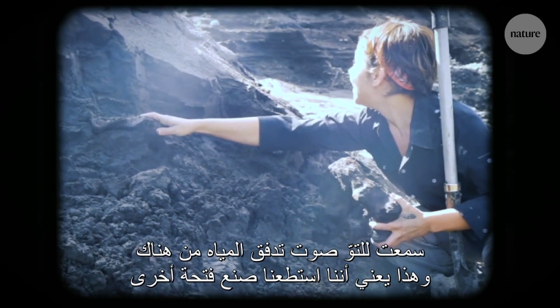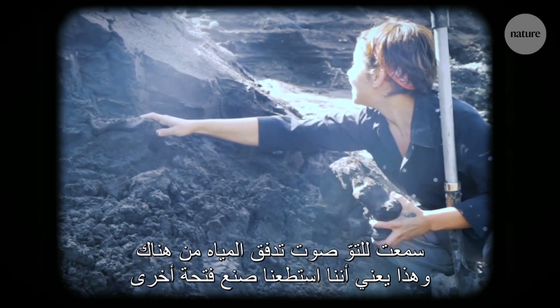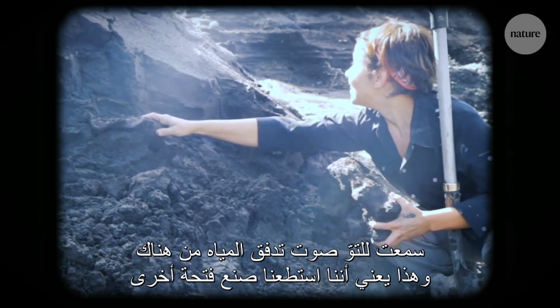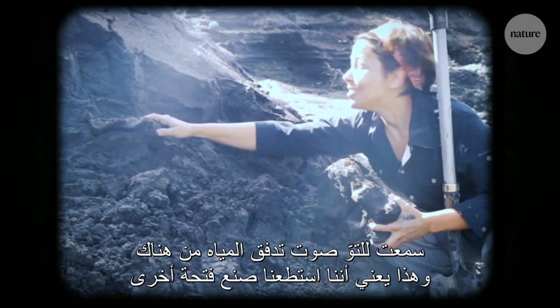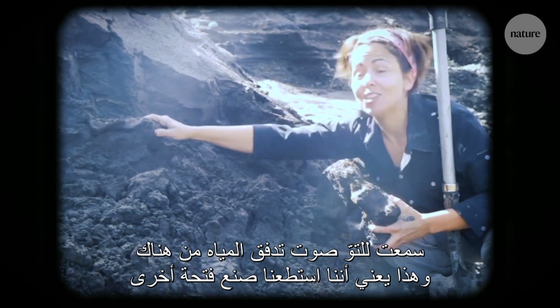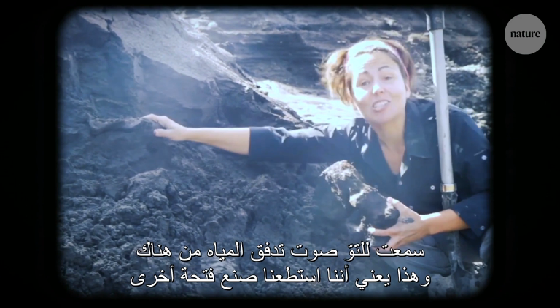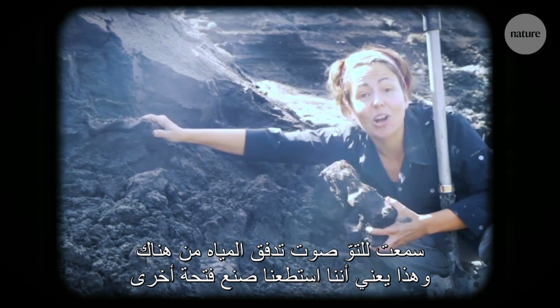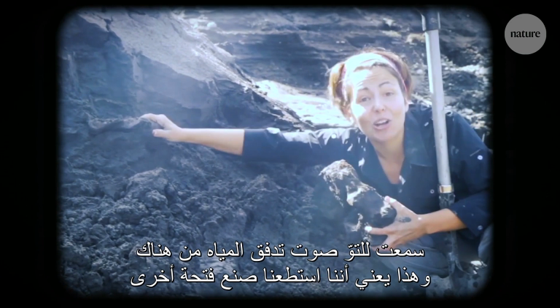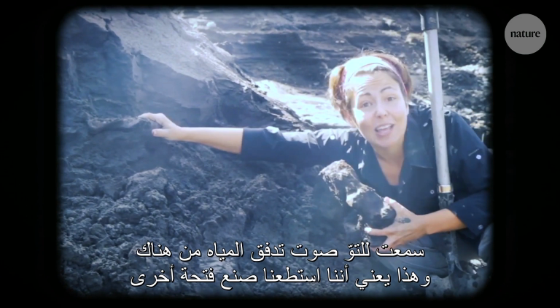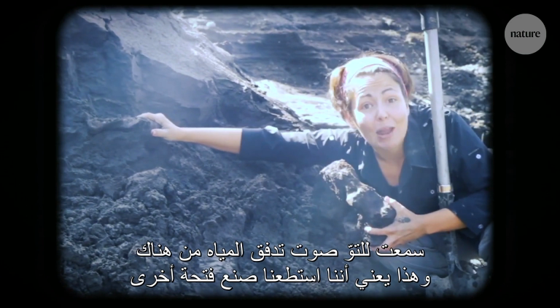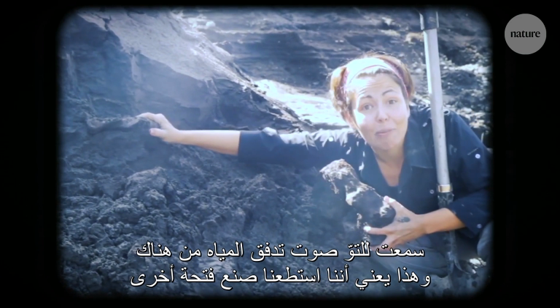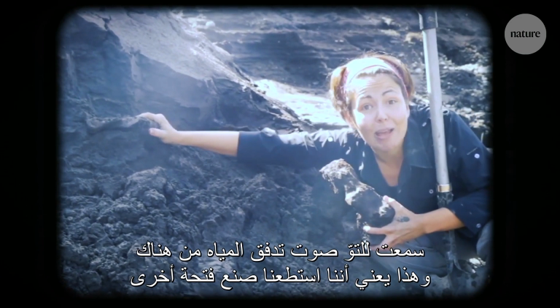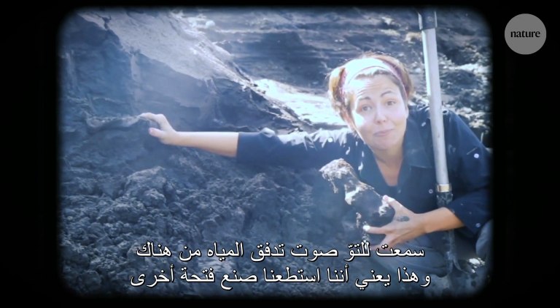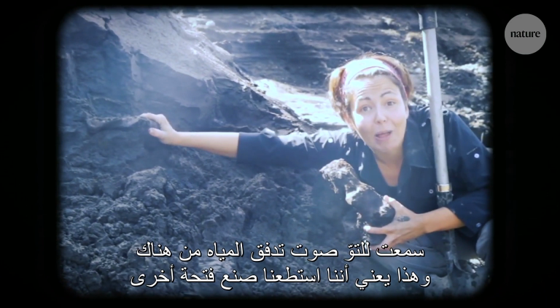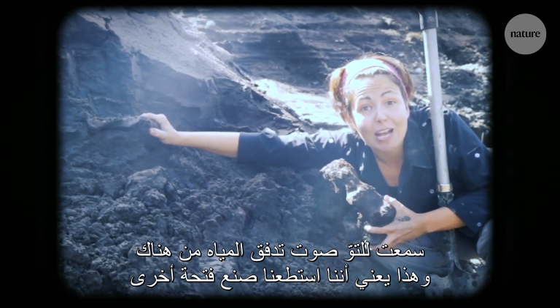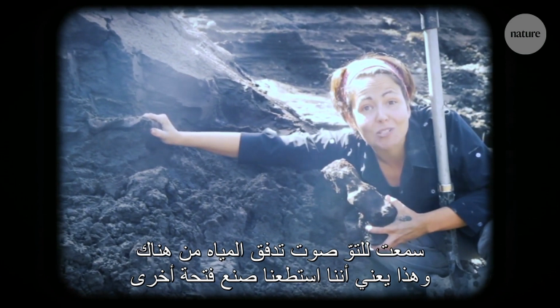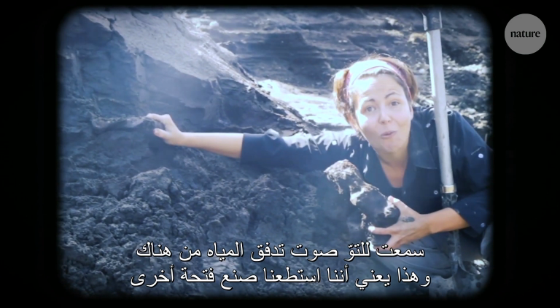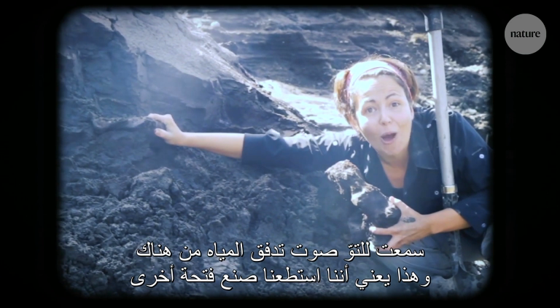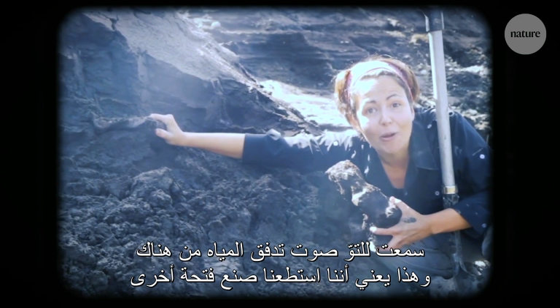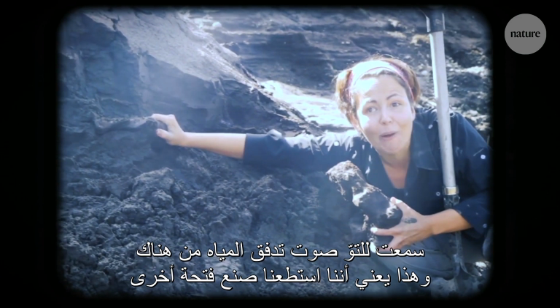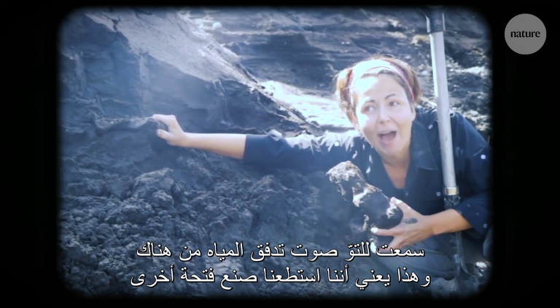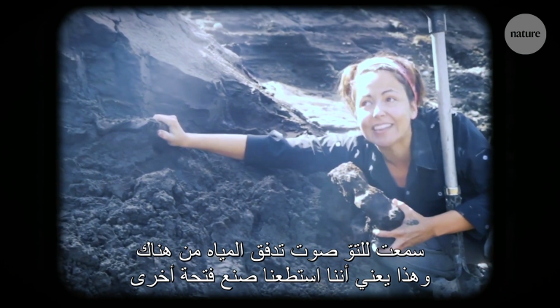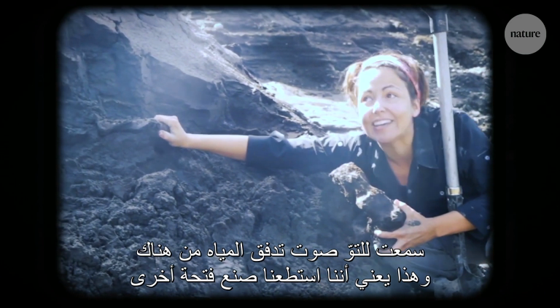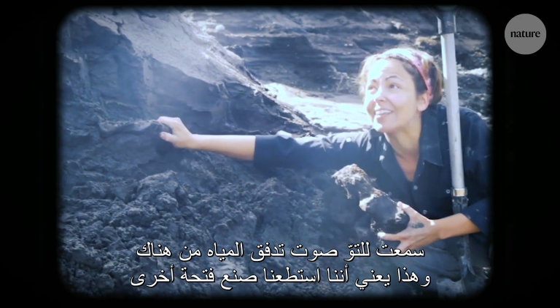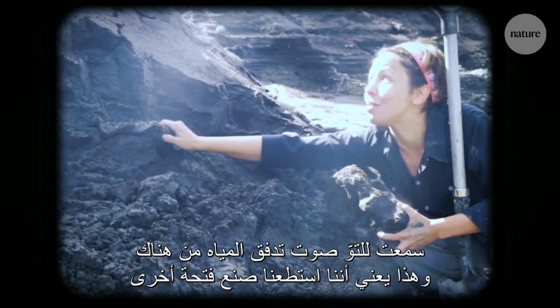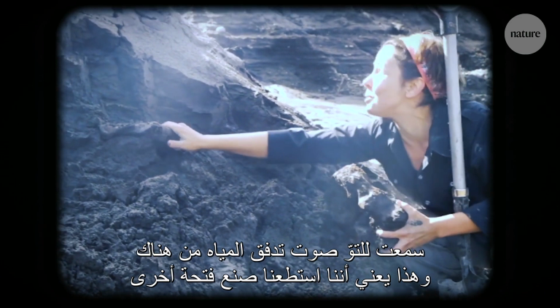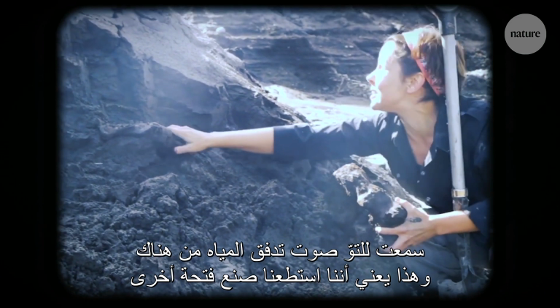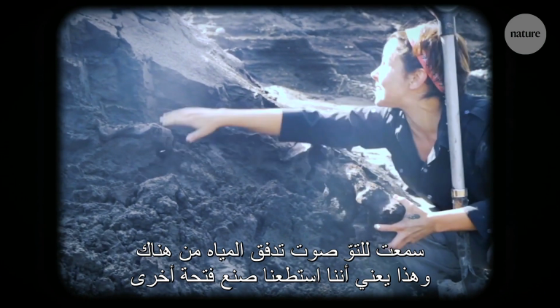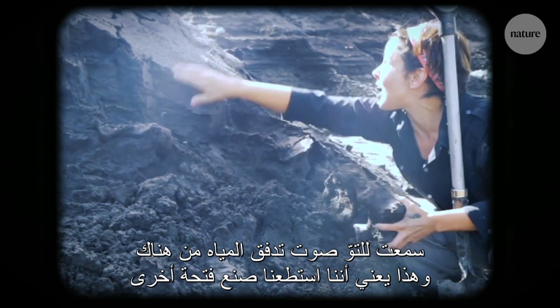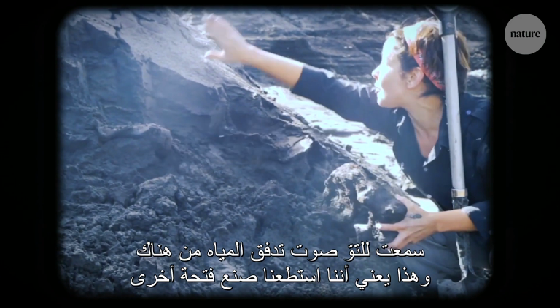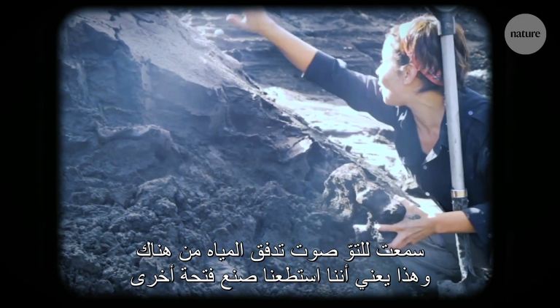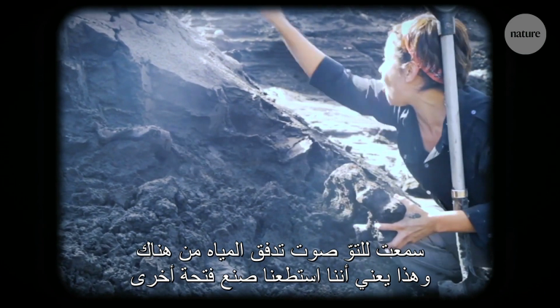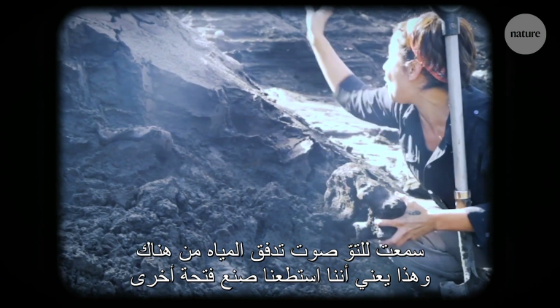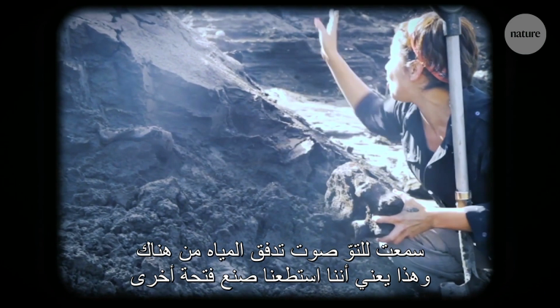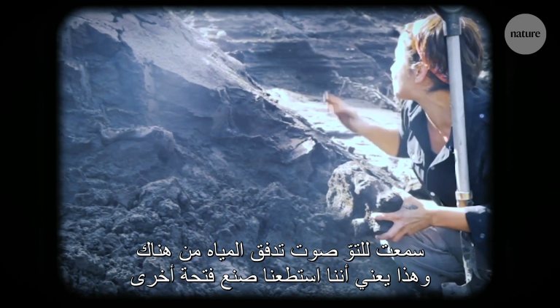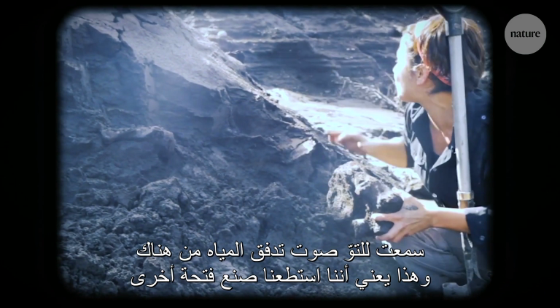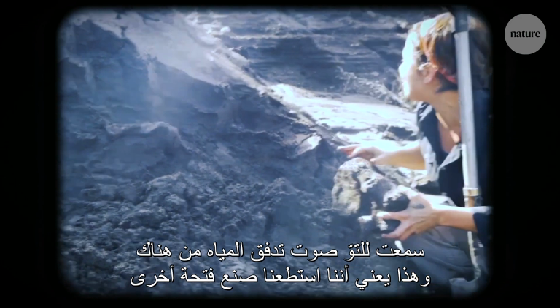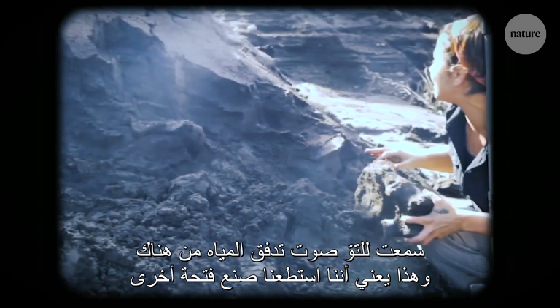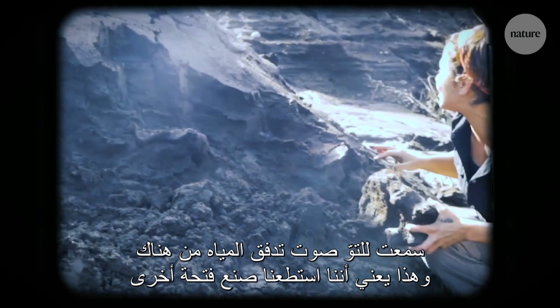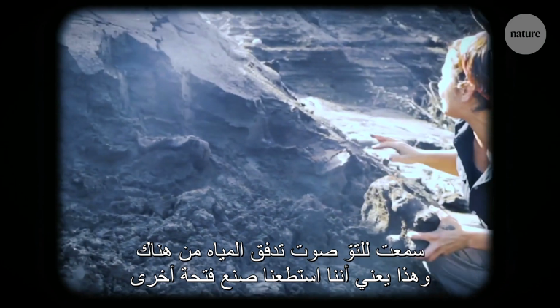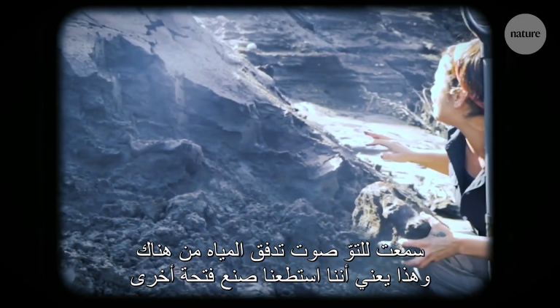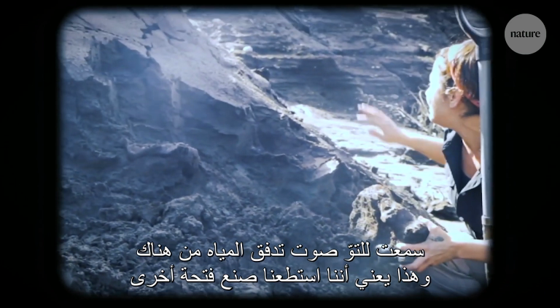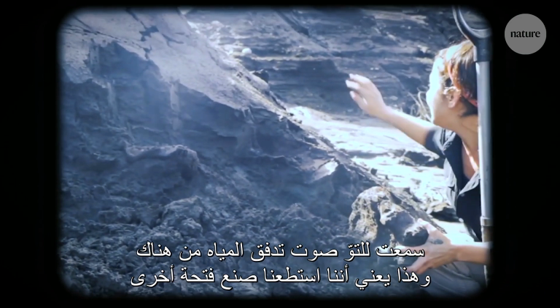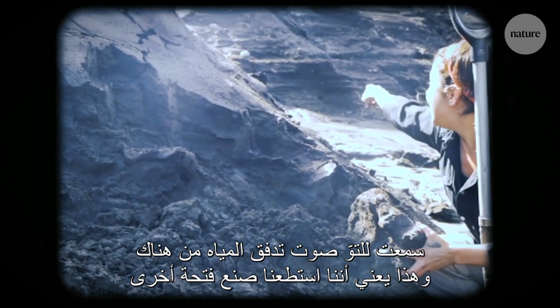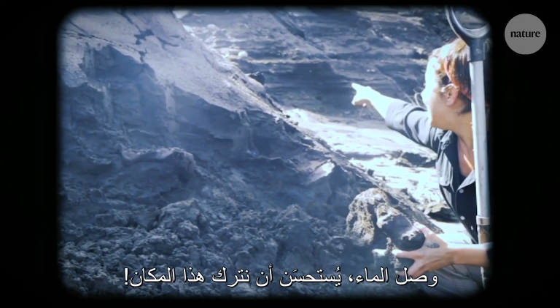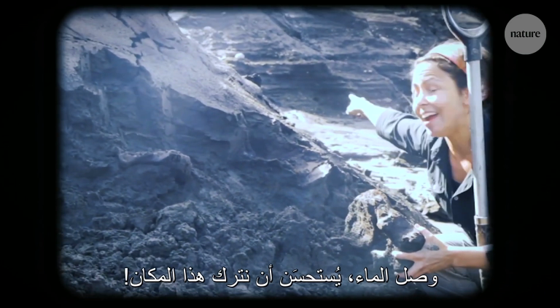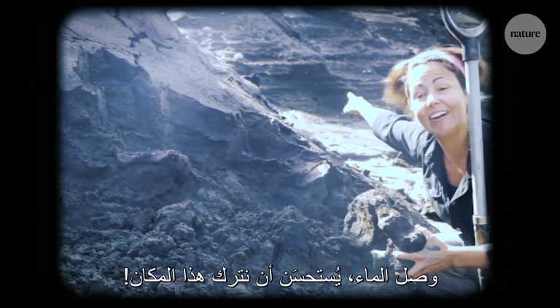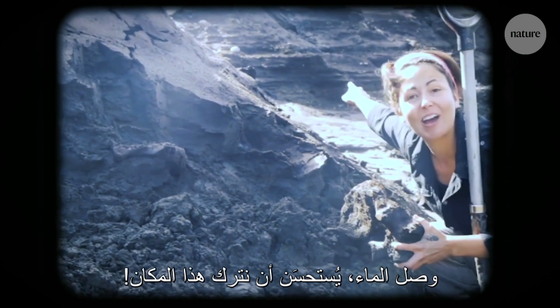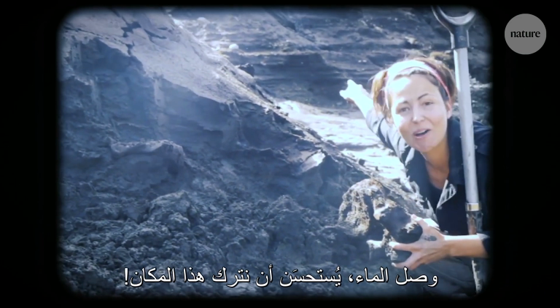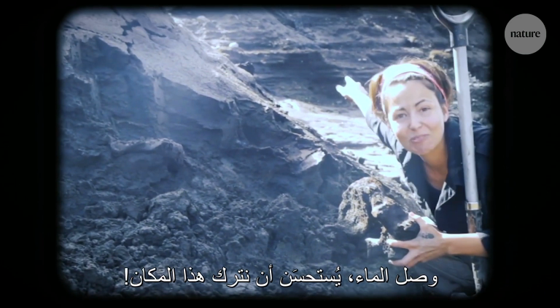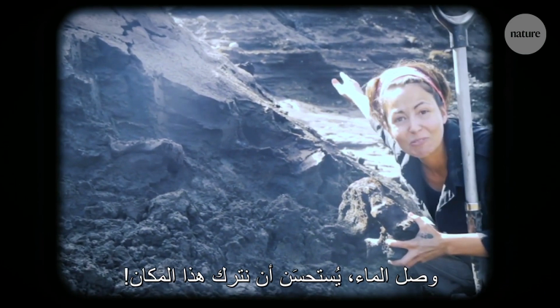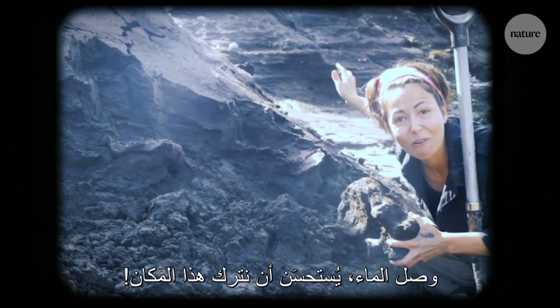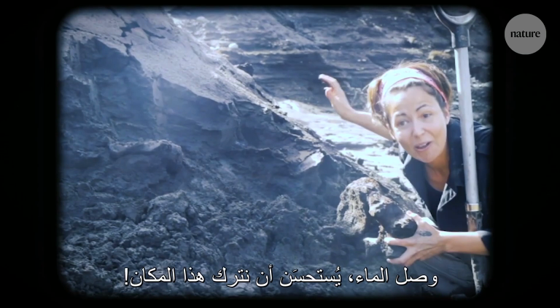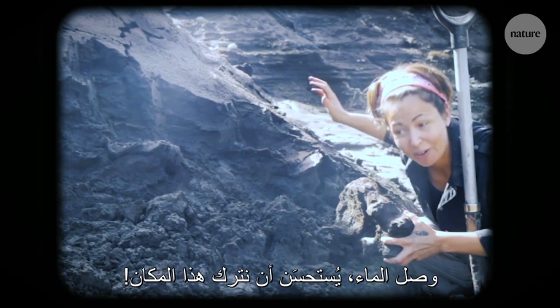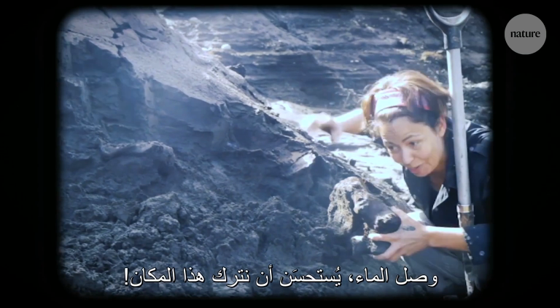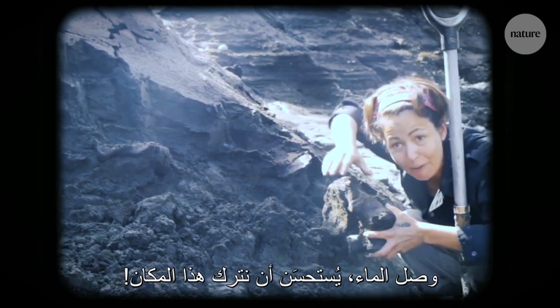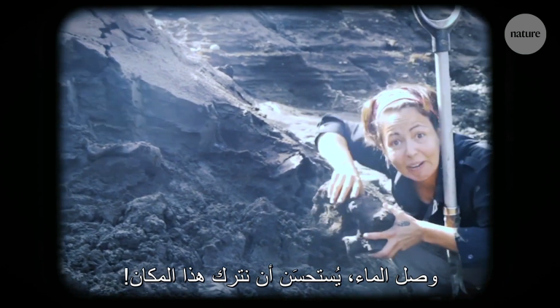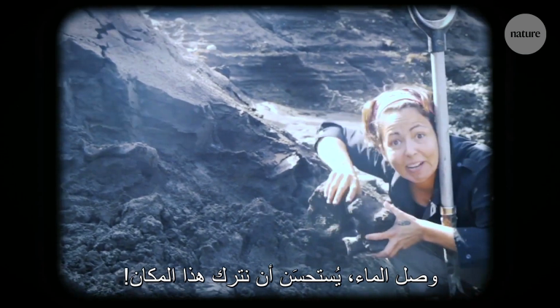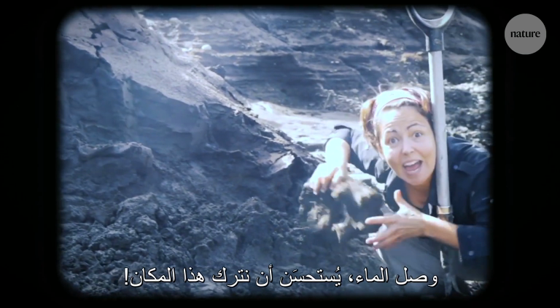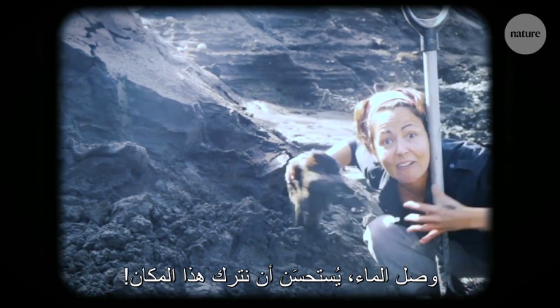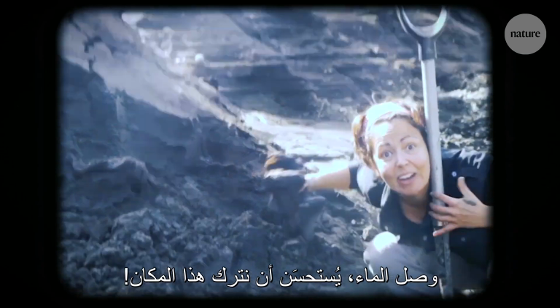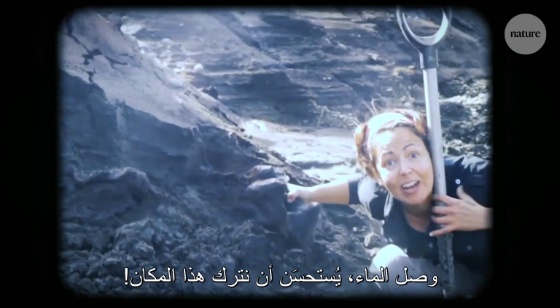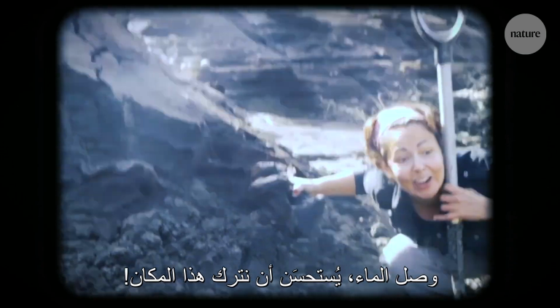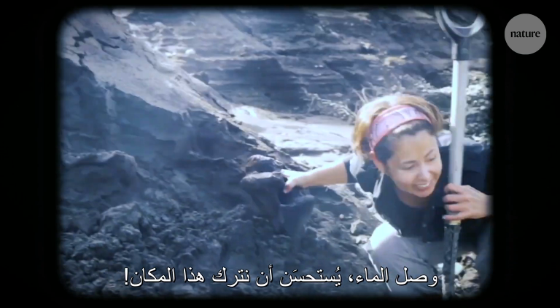I just heard that big splash of water back there — that means another hole has broken through. Here comes the water, we better get out of here.